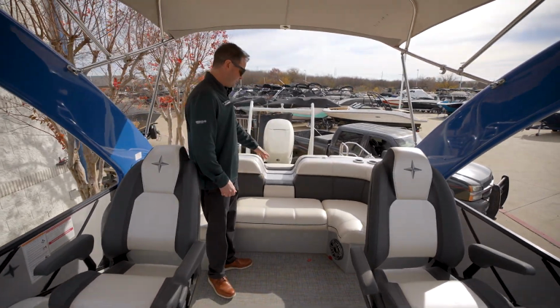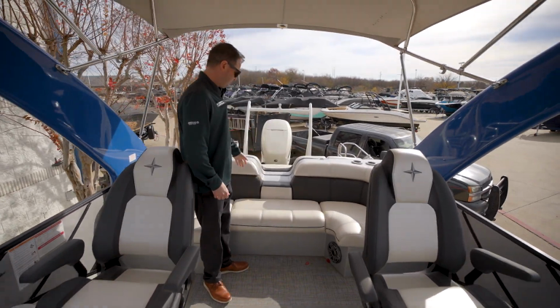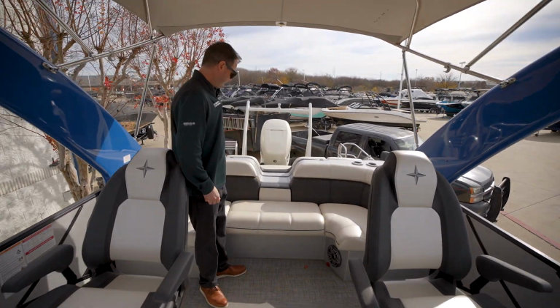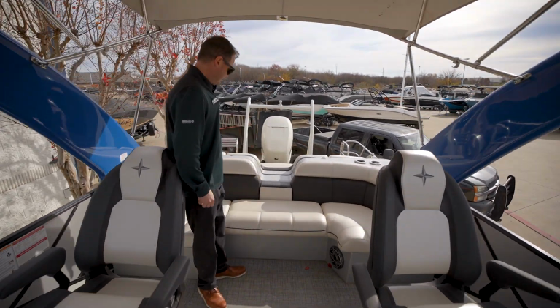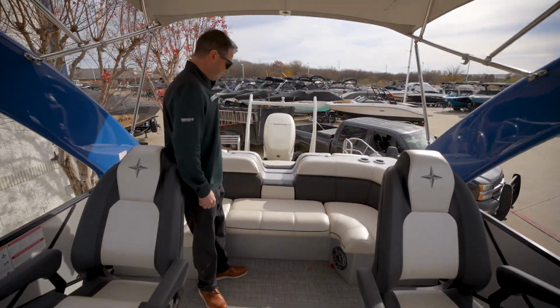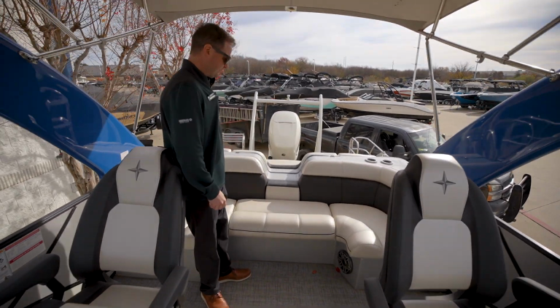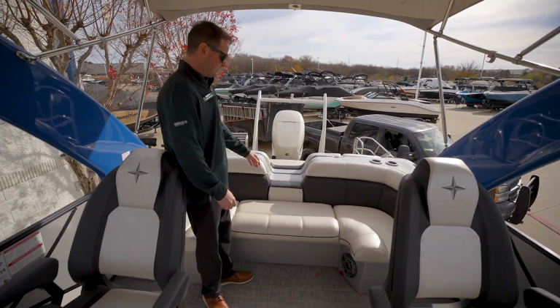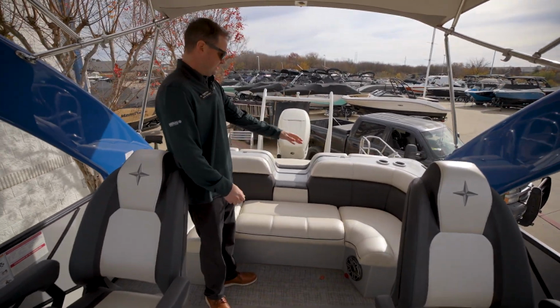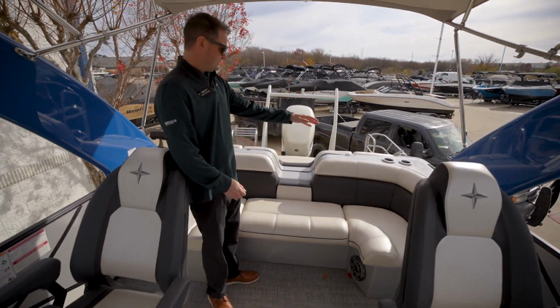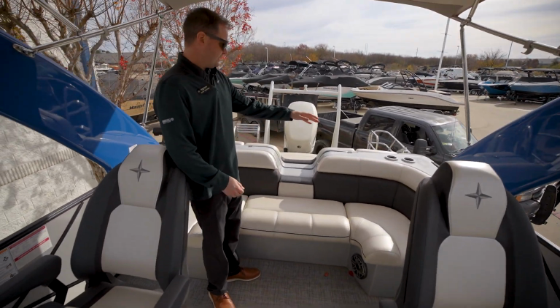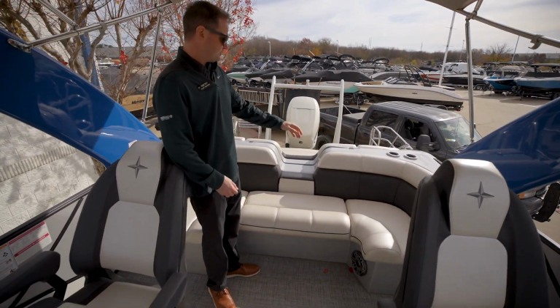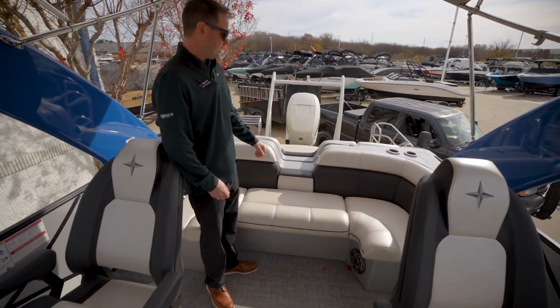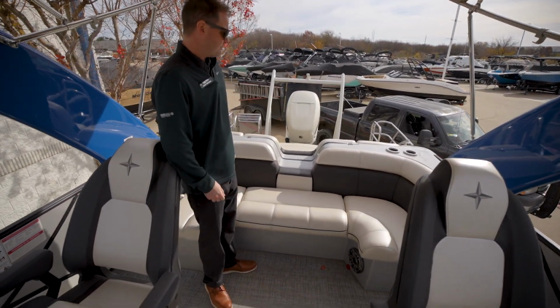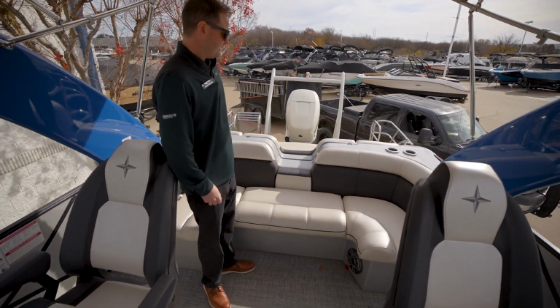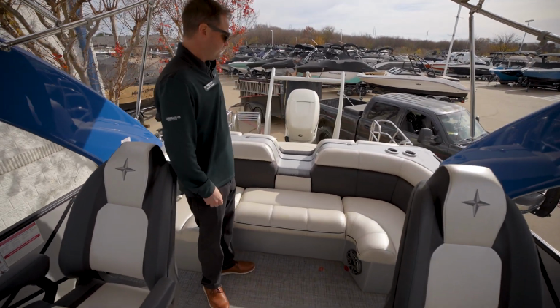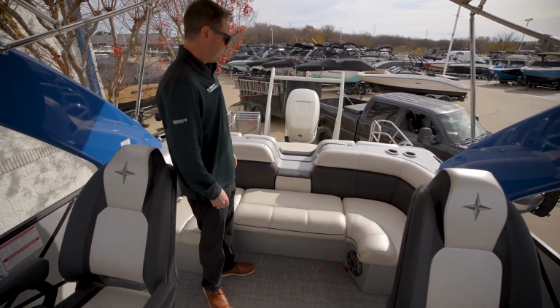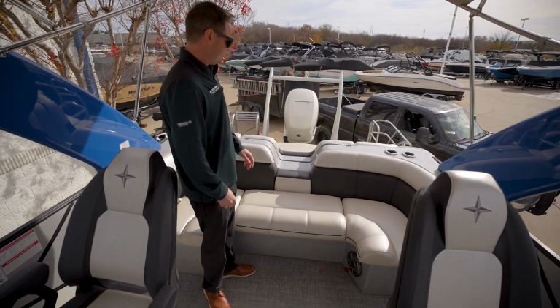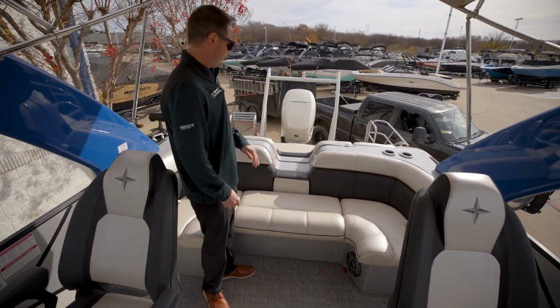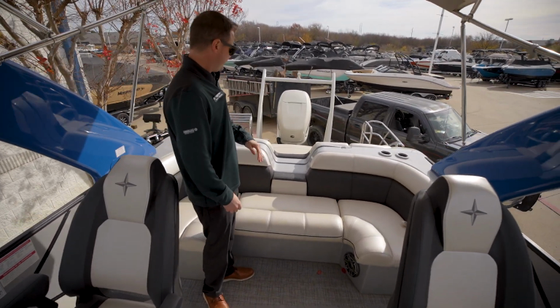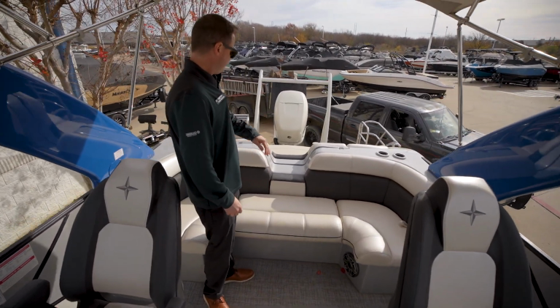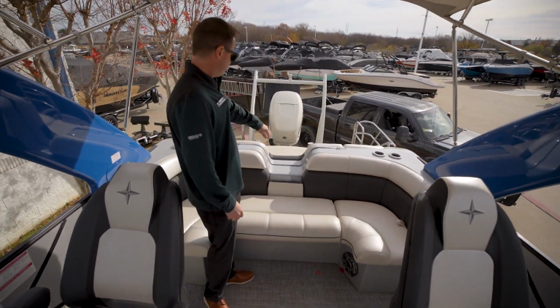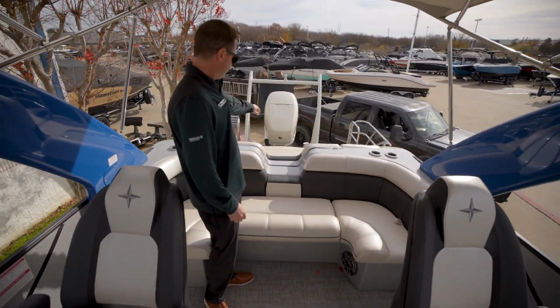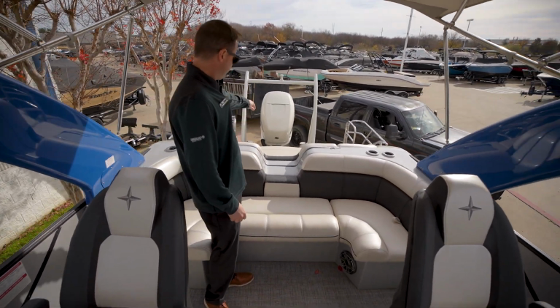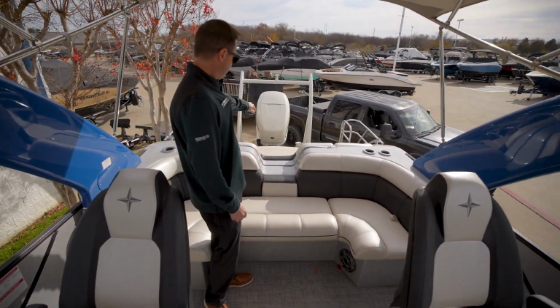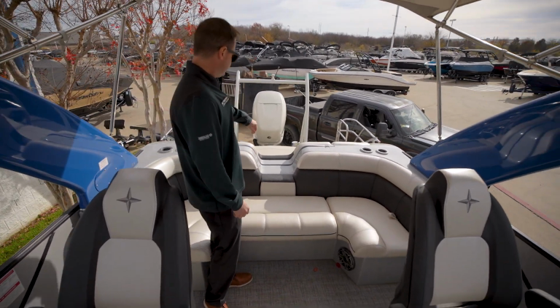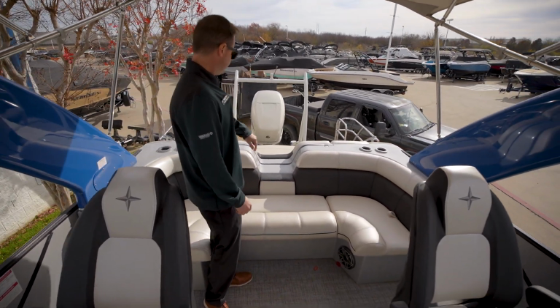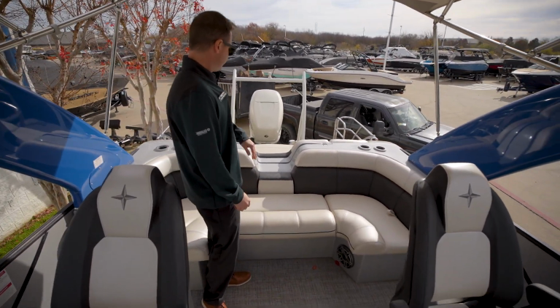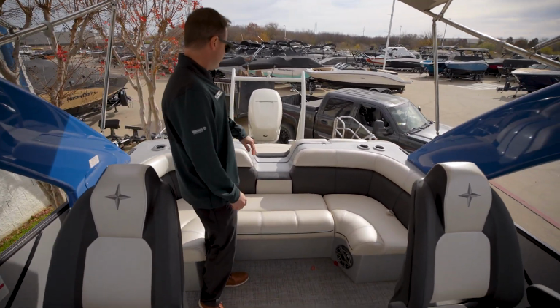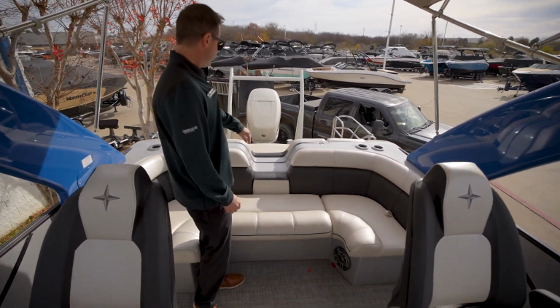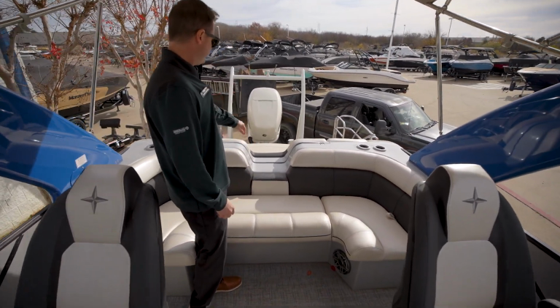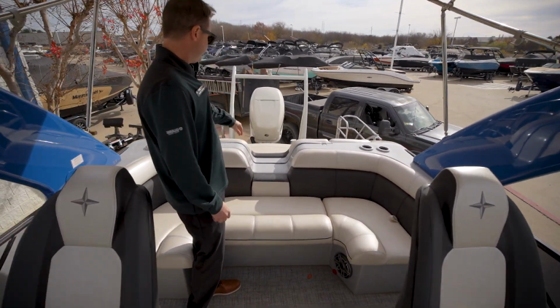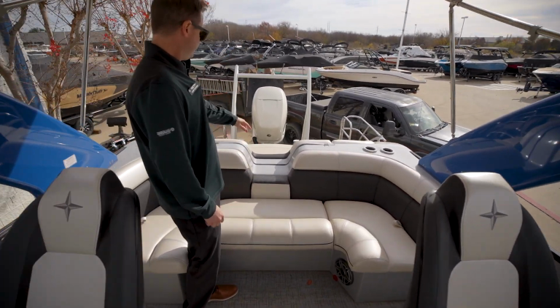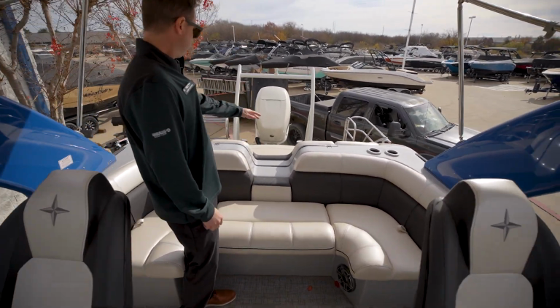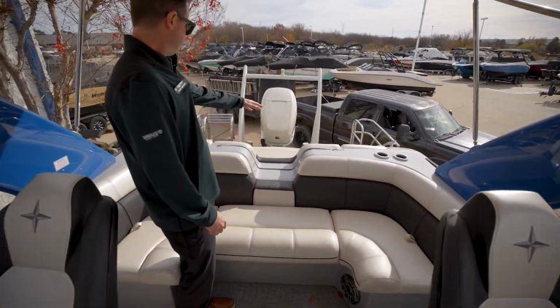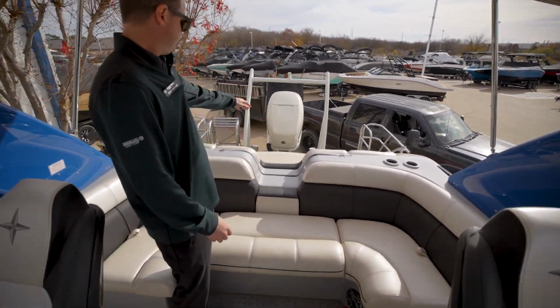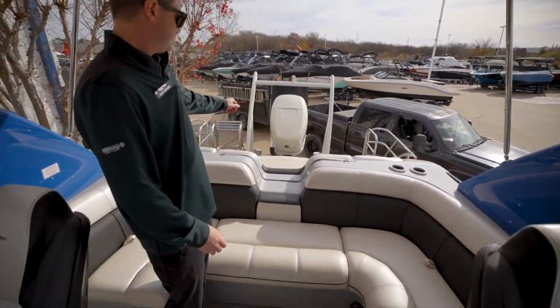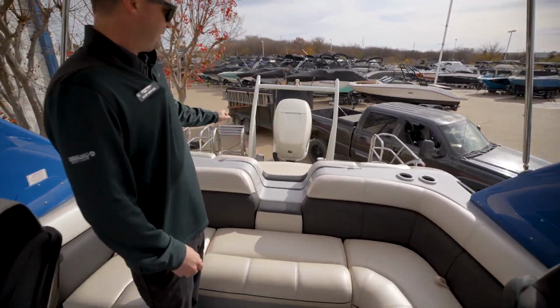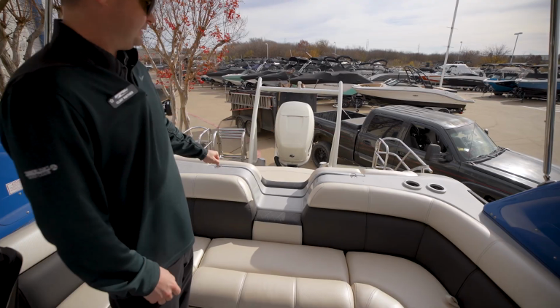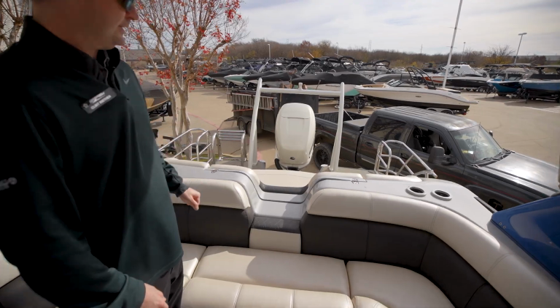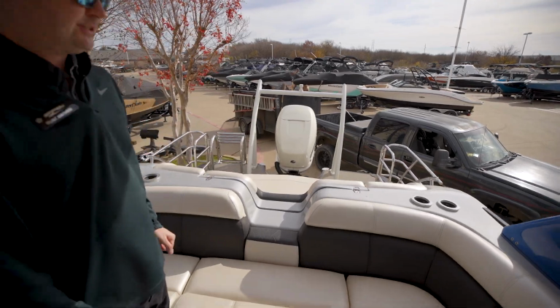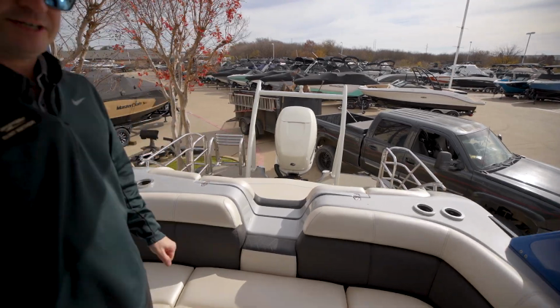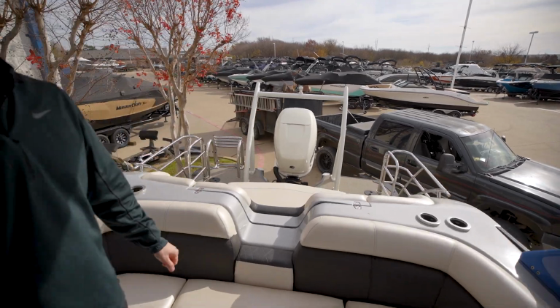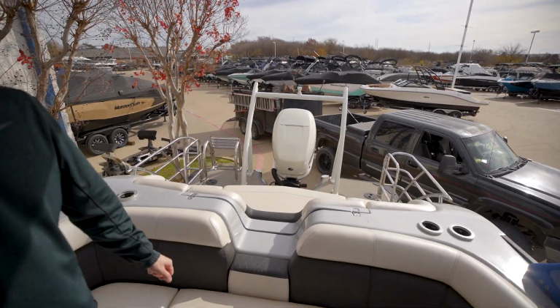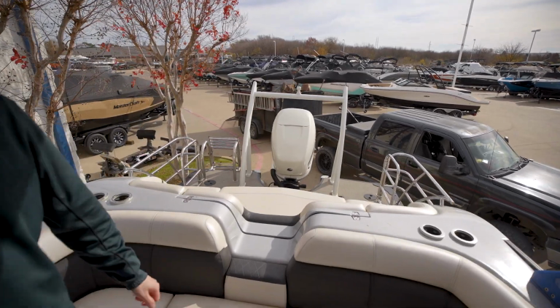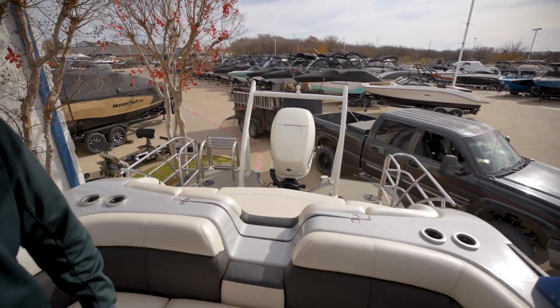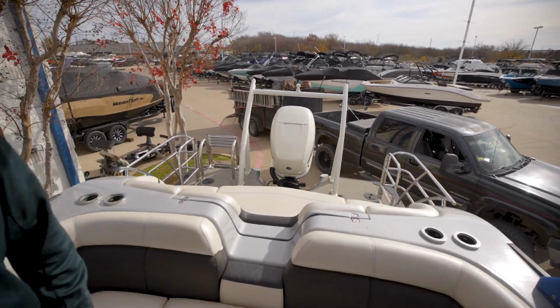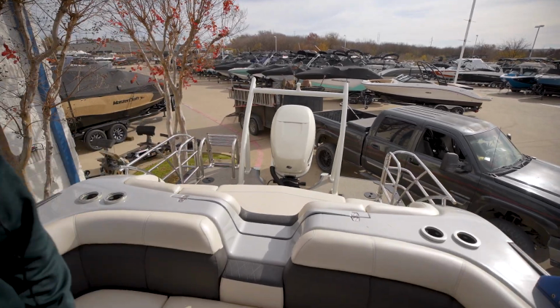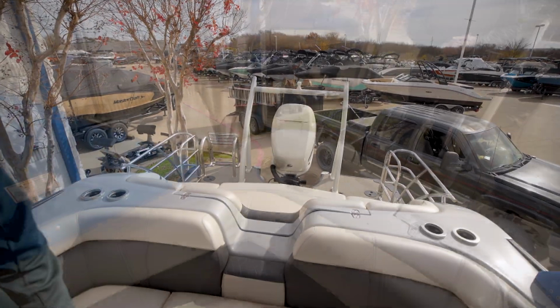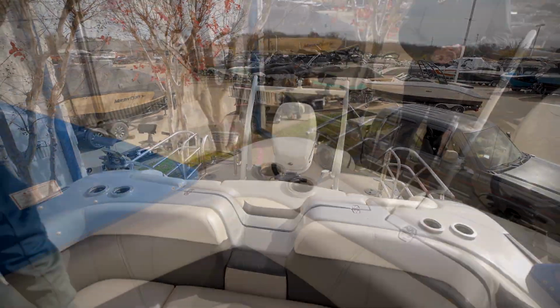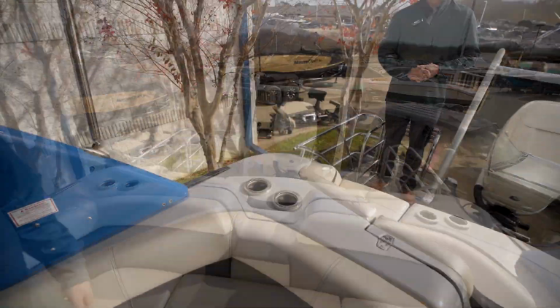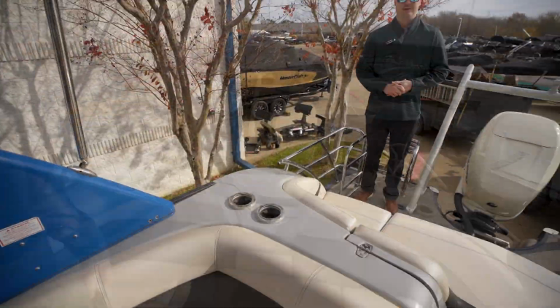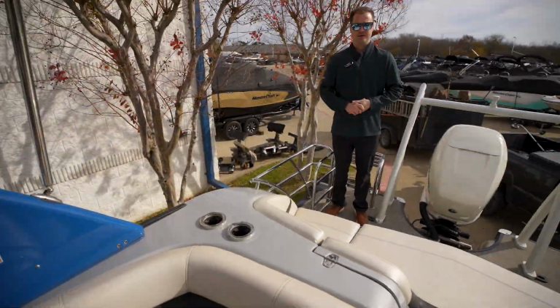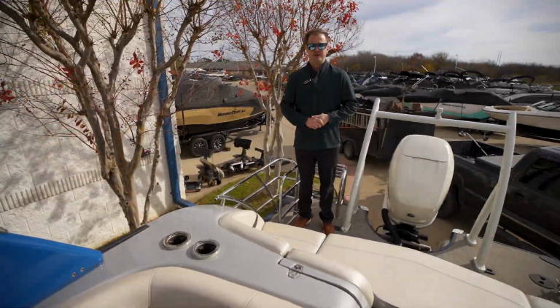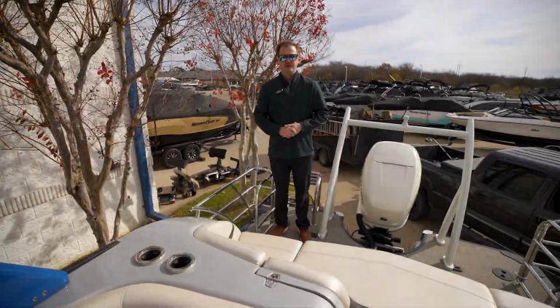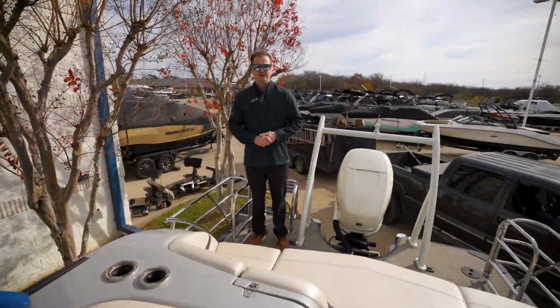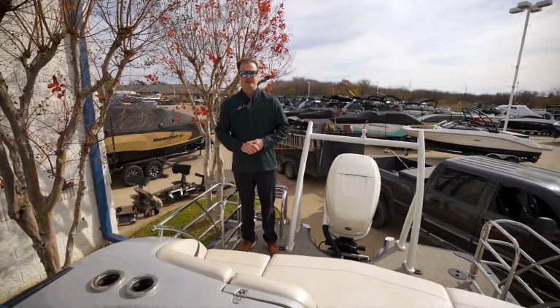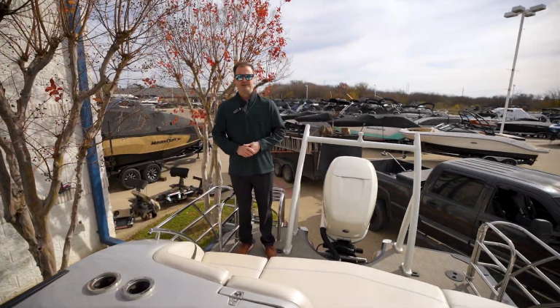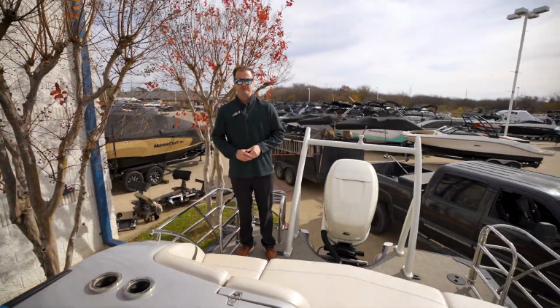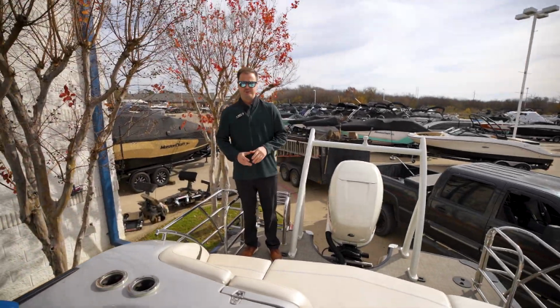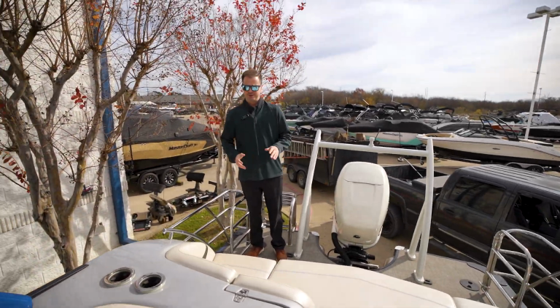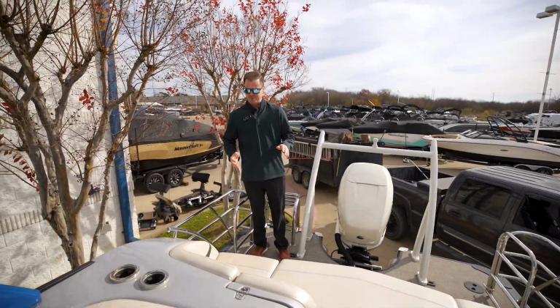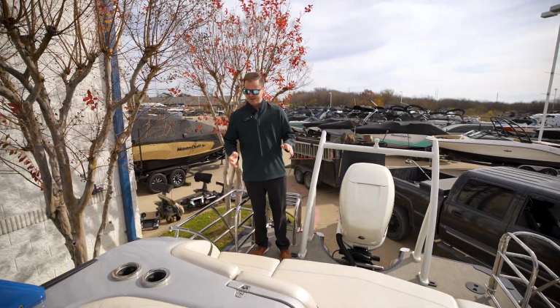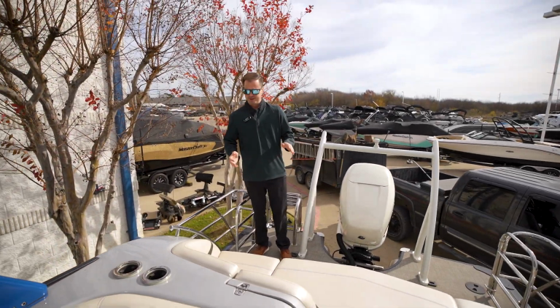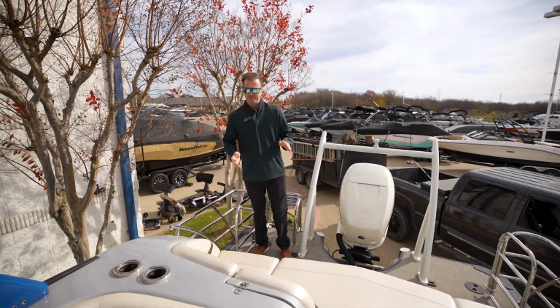Off to the back of the boat, there's a nice wraparound lounger here. Center walkthrough, and let's check out the back of the boat.